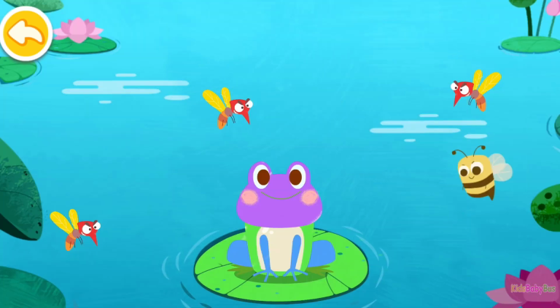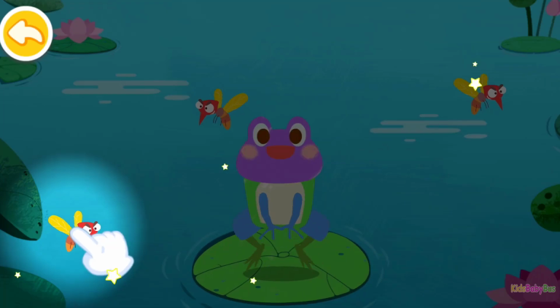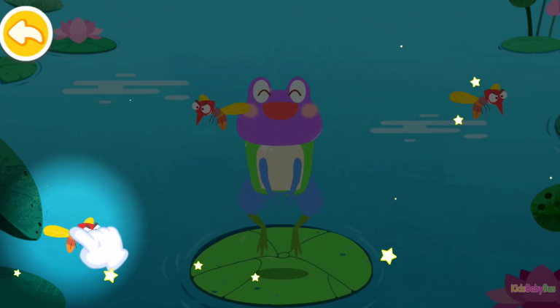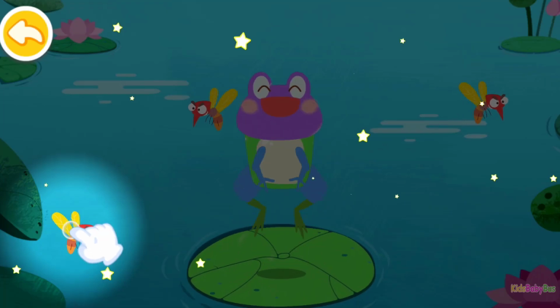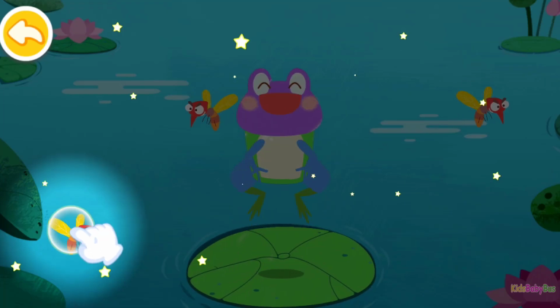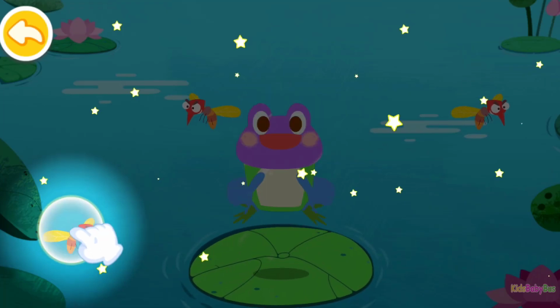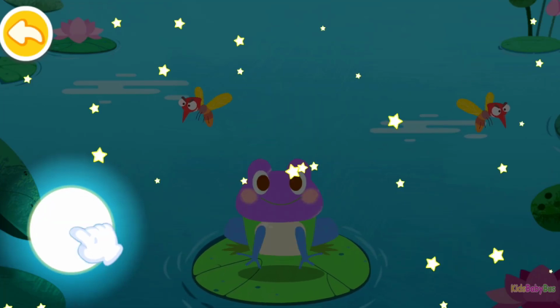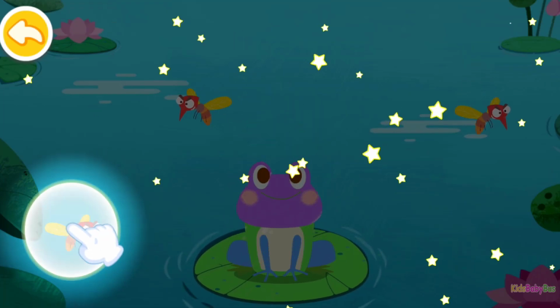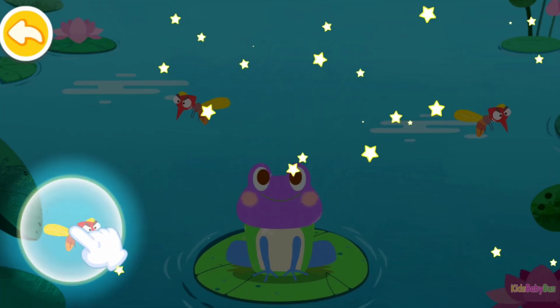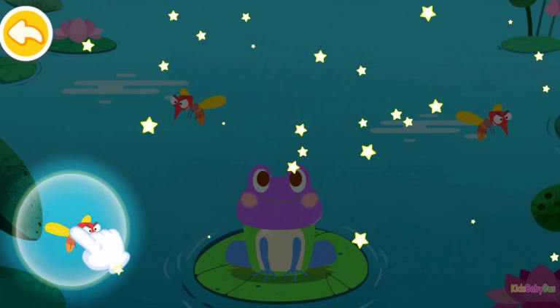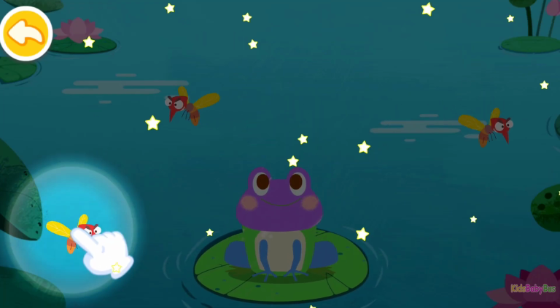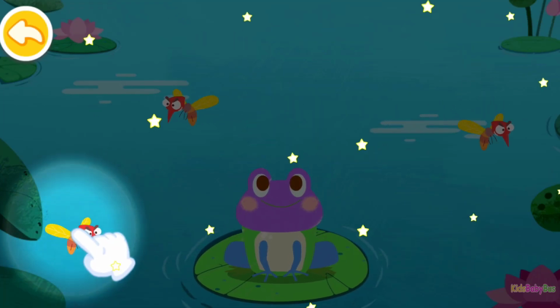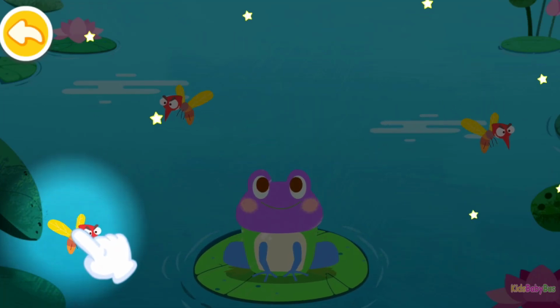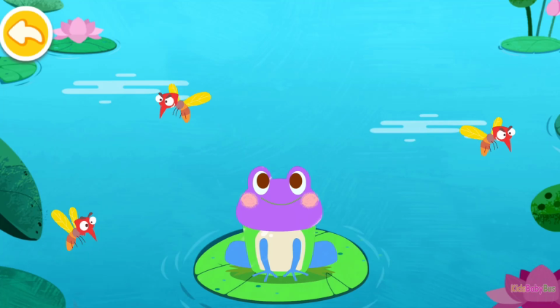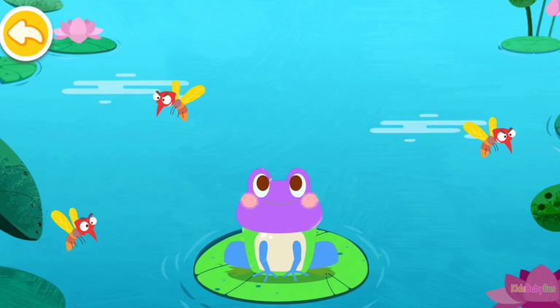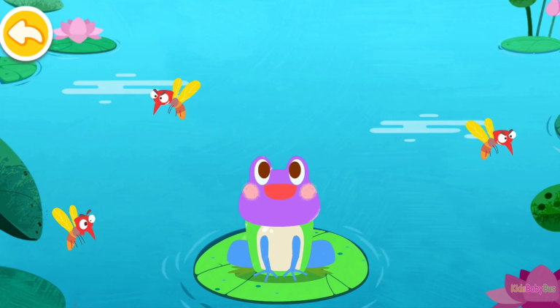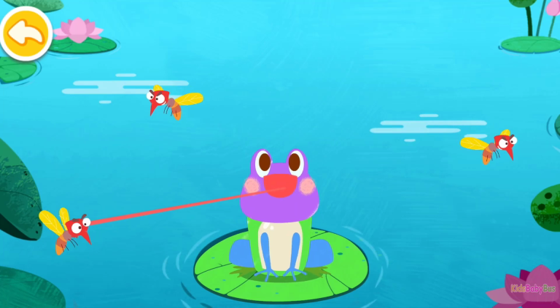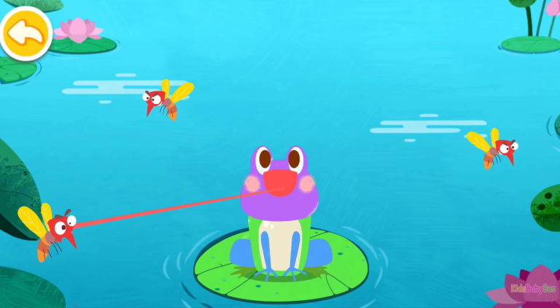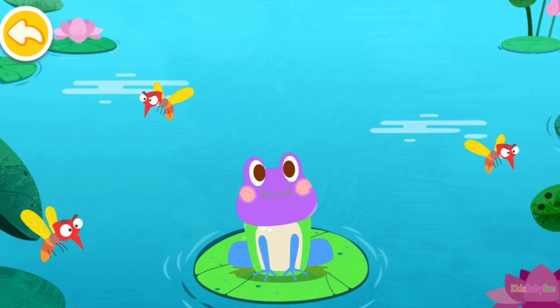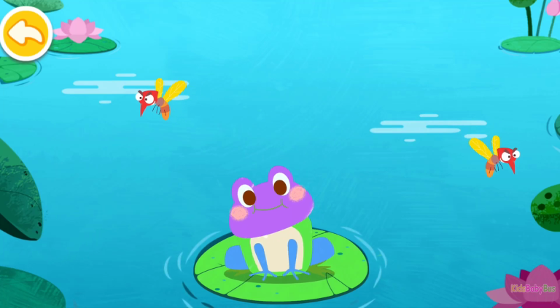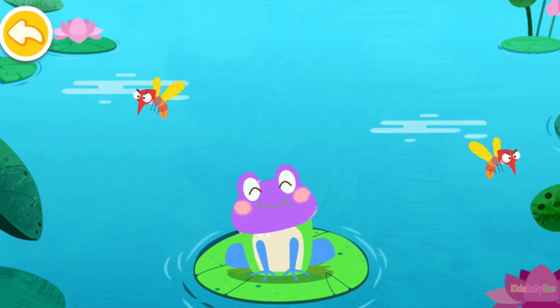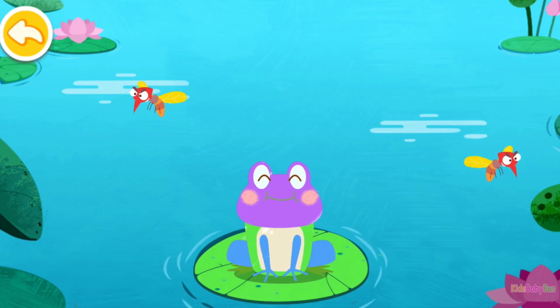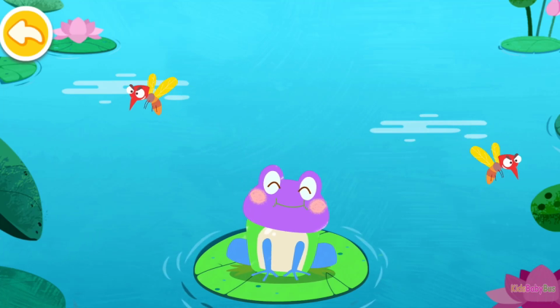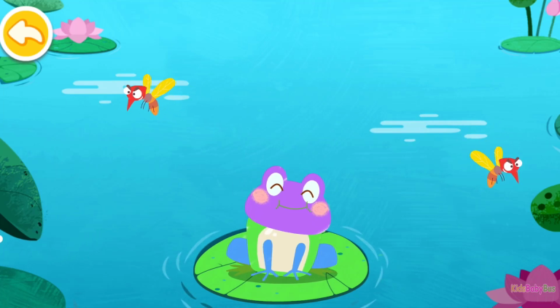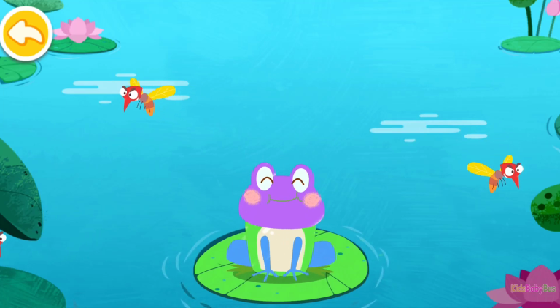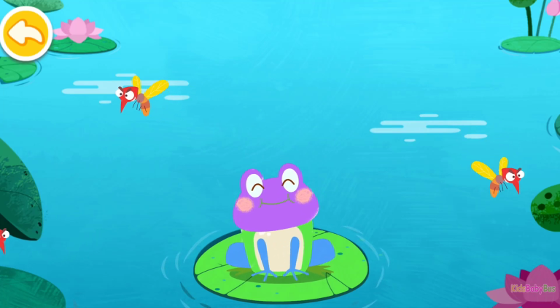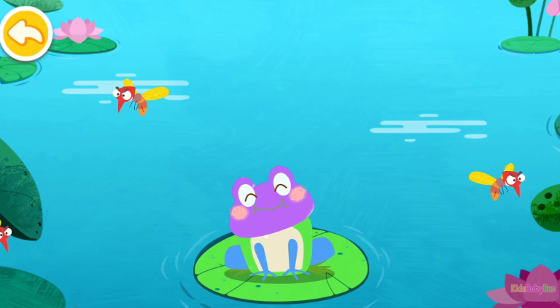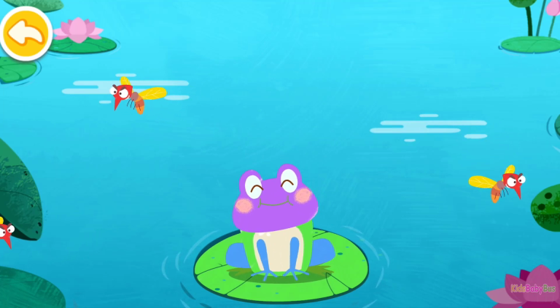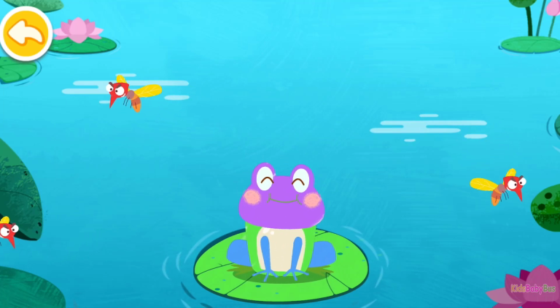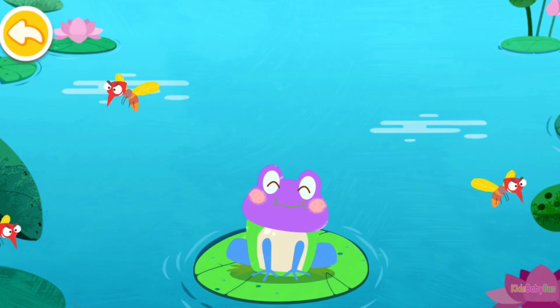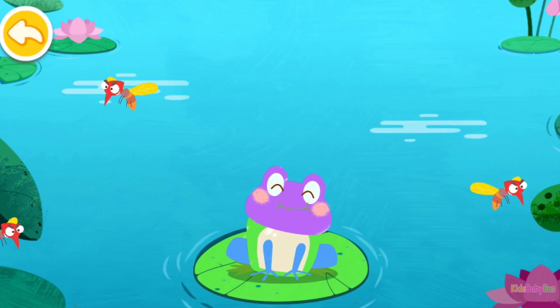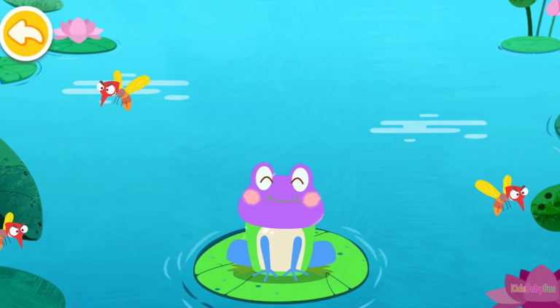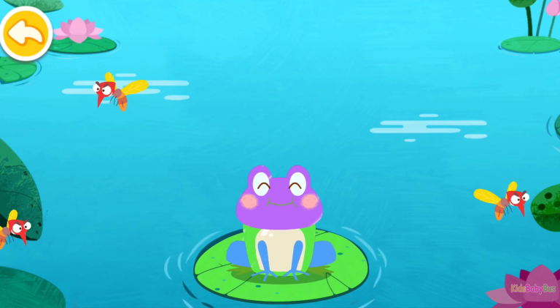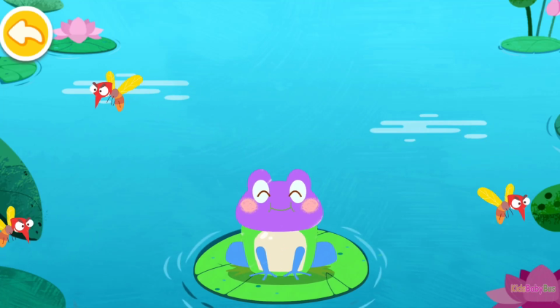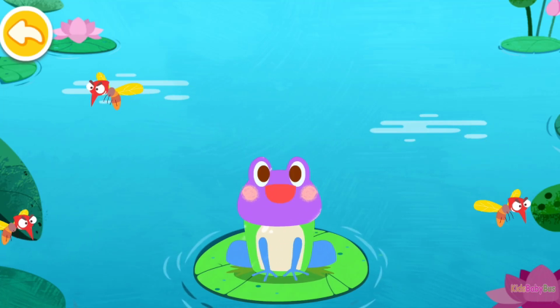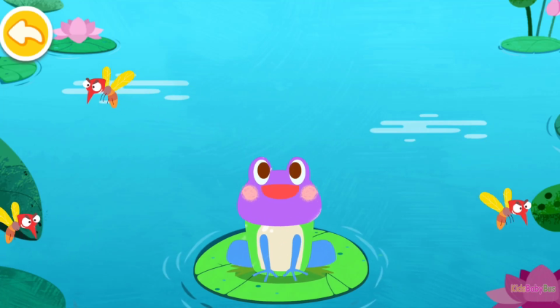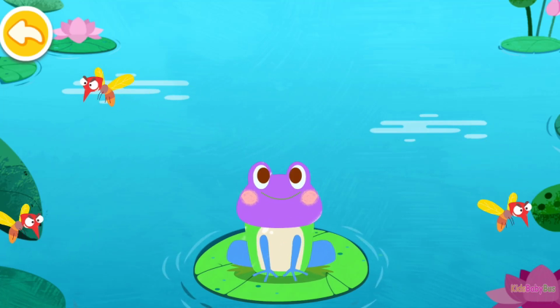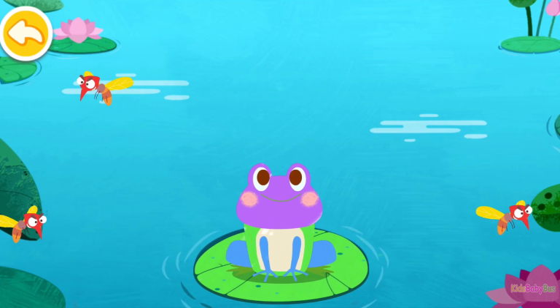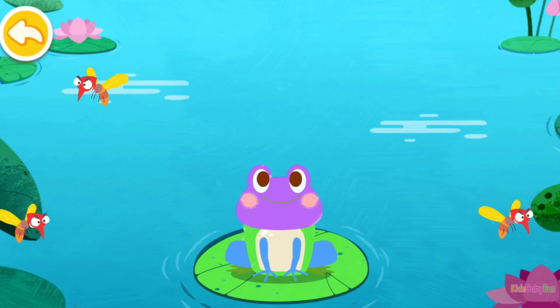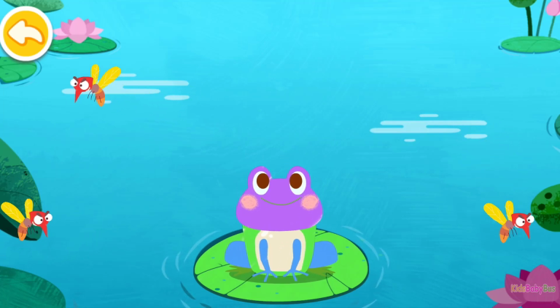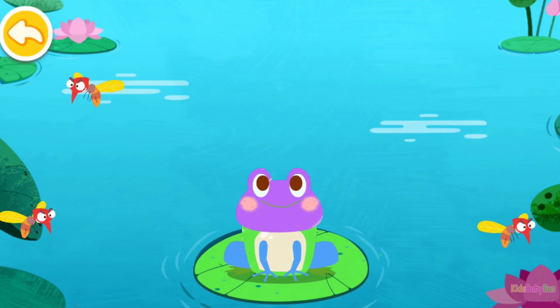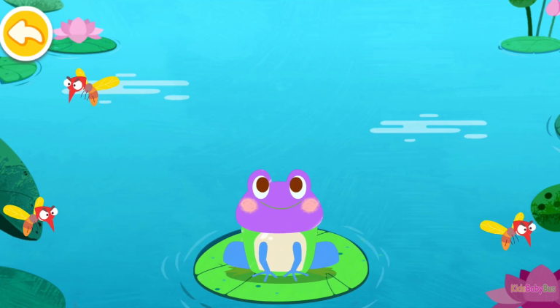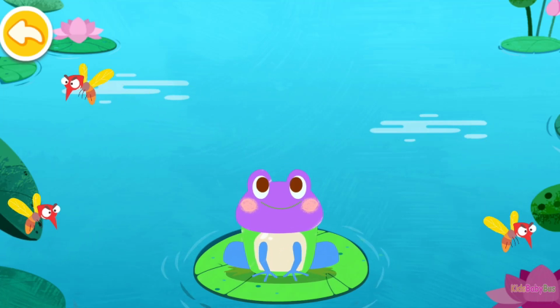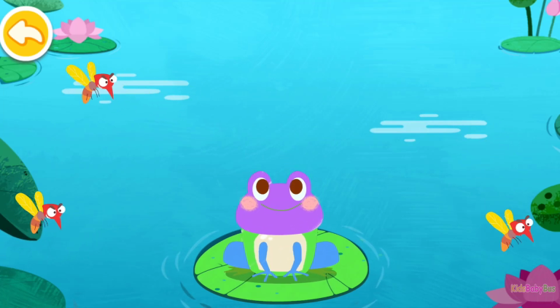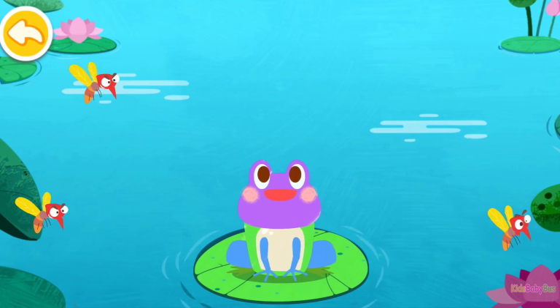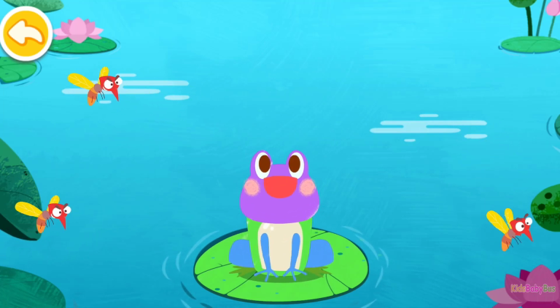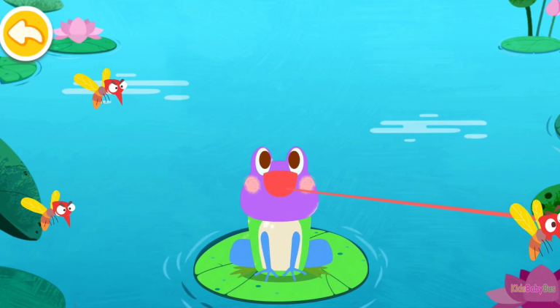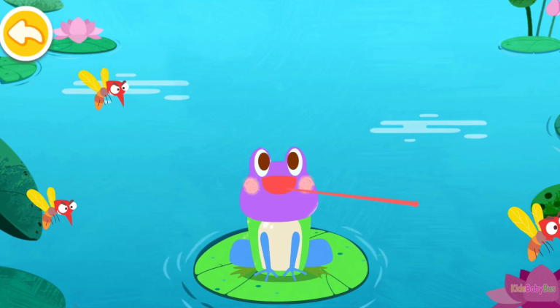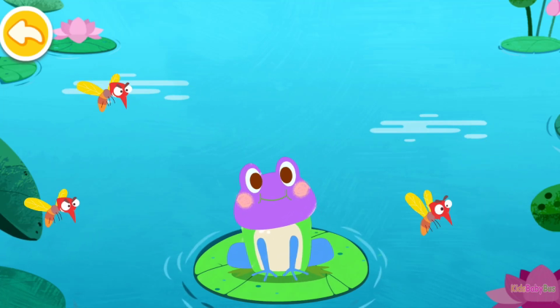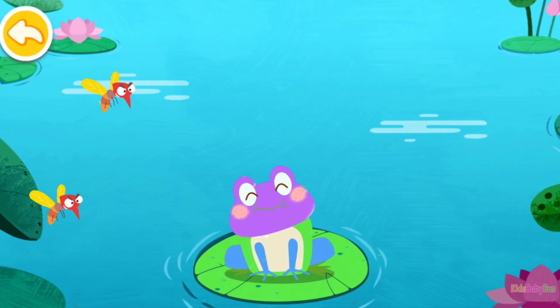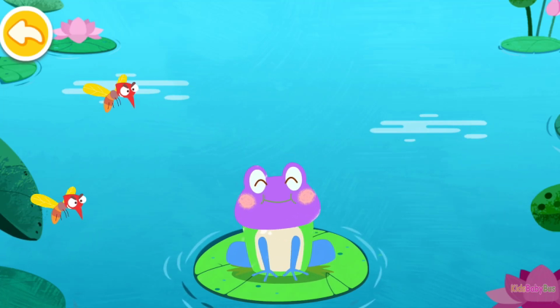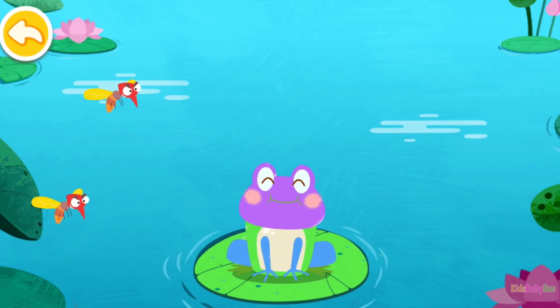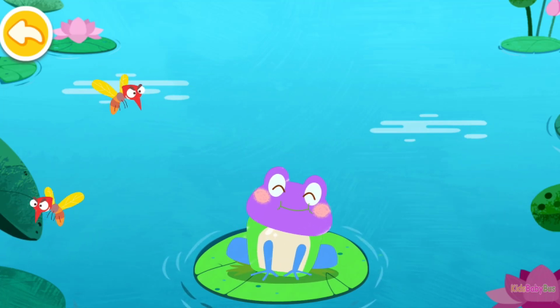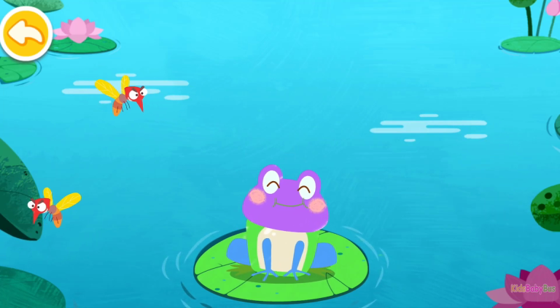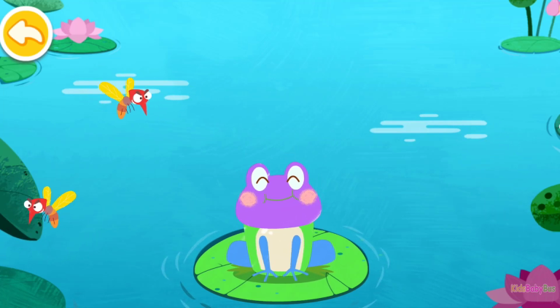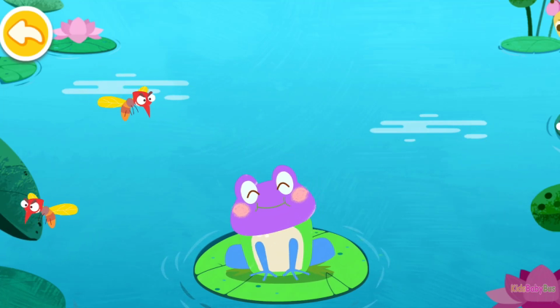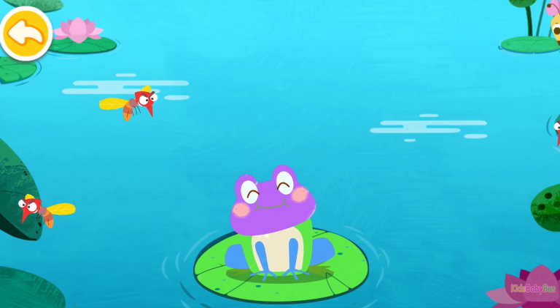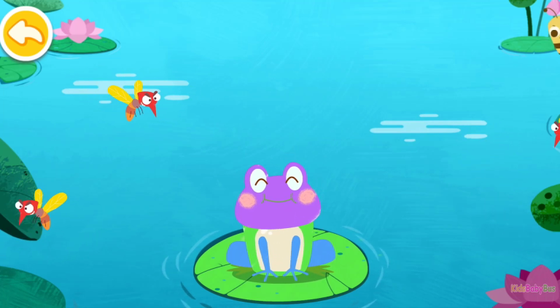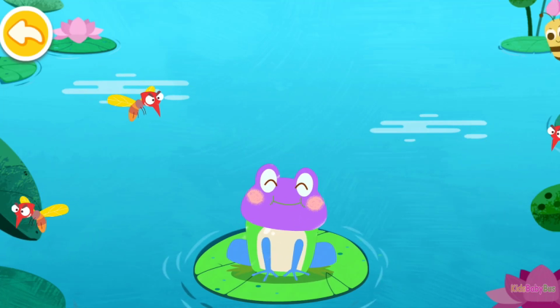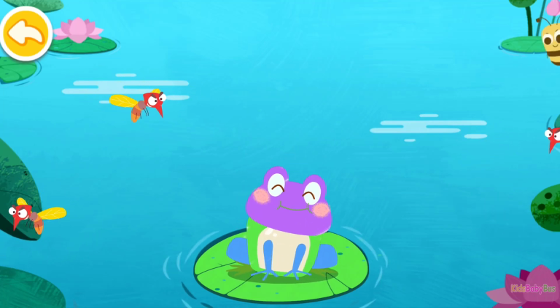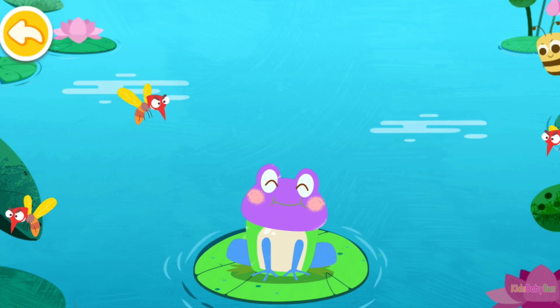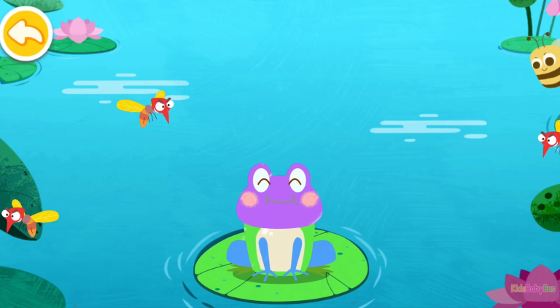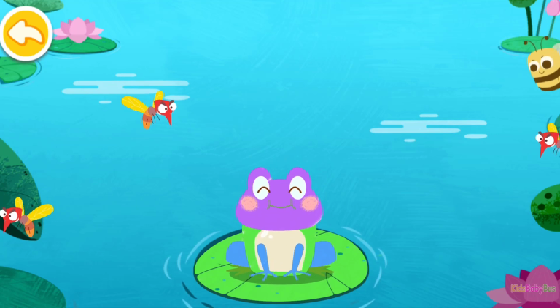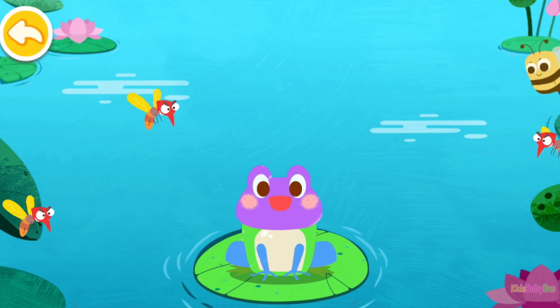Wow! You've finished all the drawings. So many mosquitoes. Time to catch them!